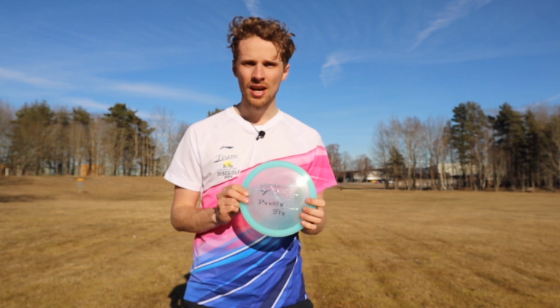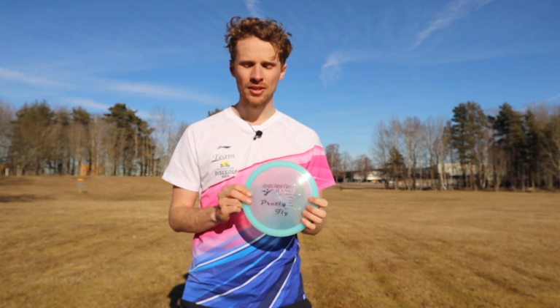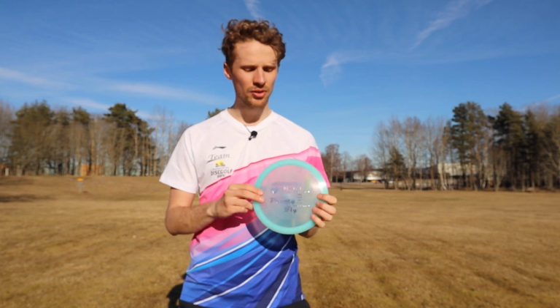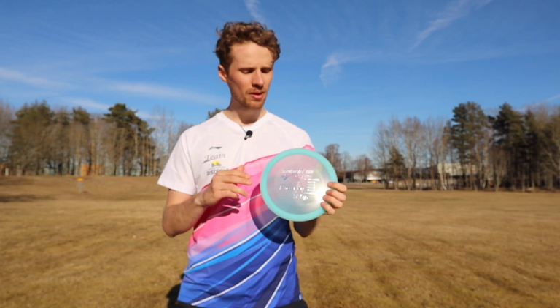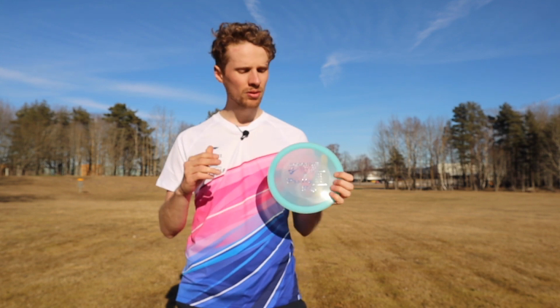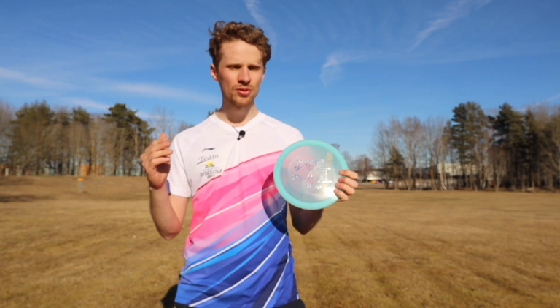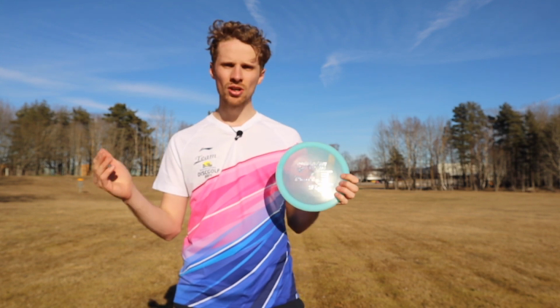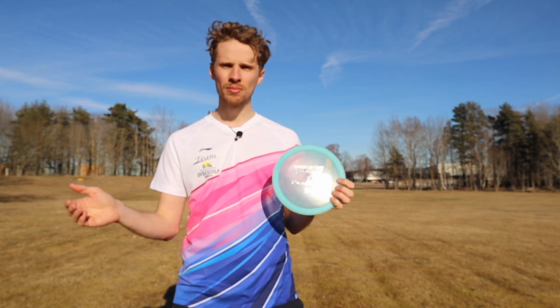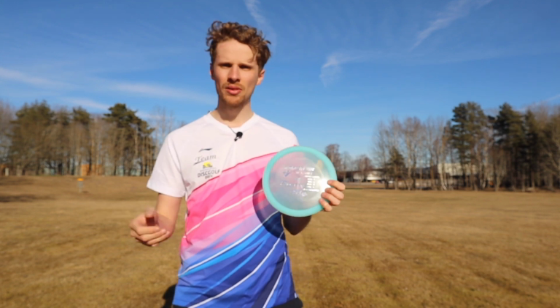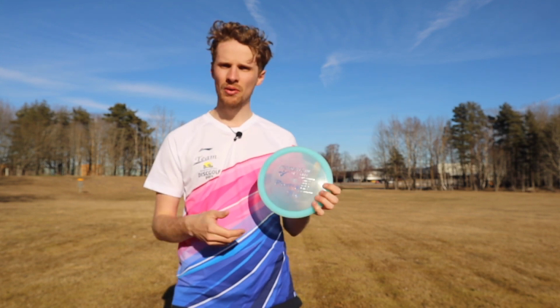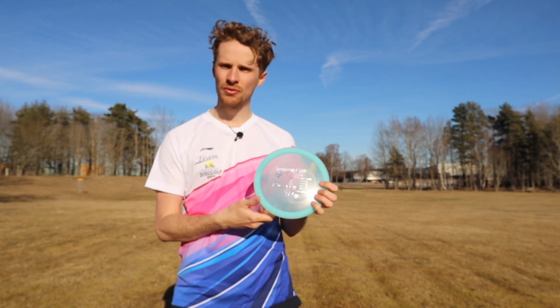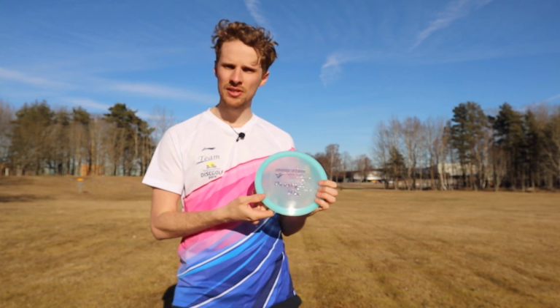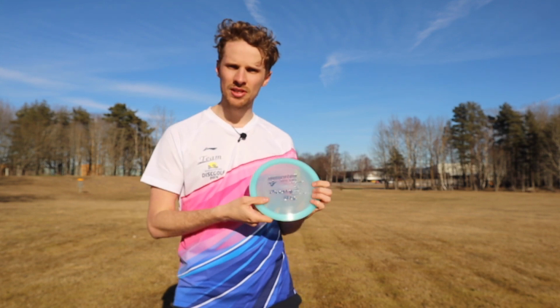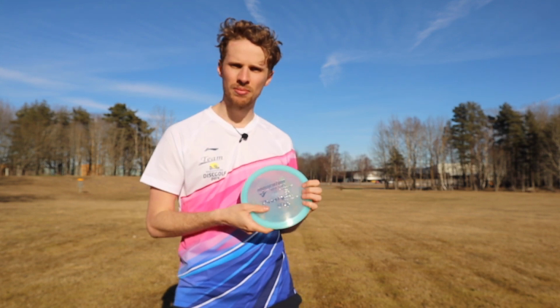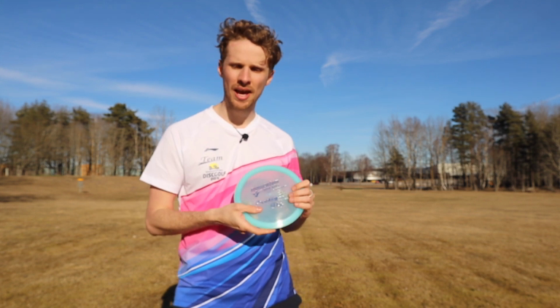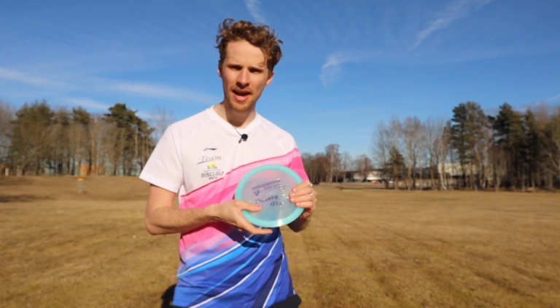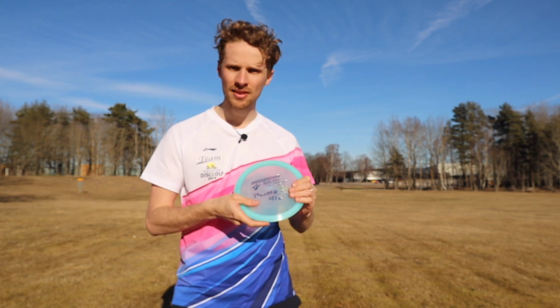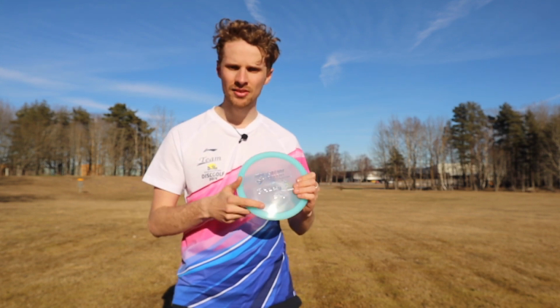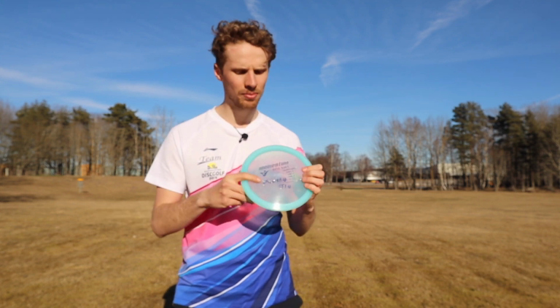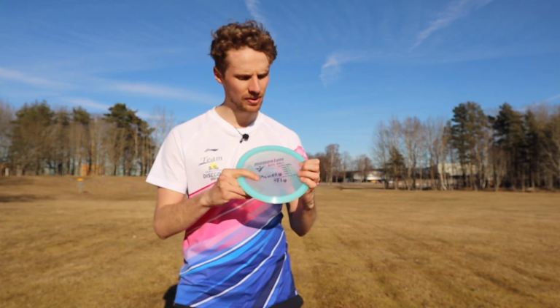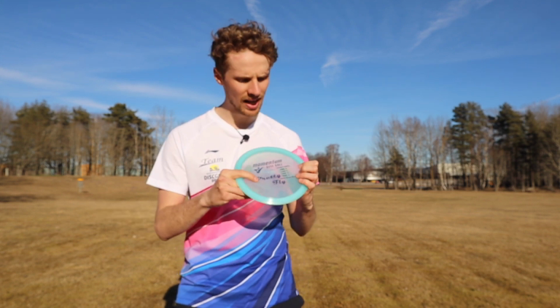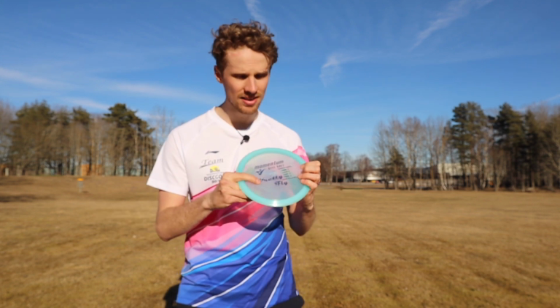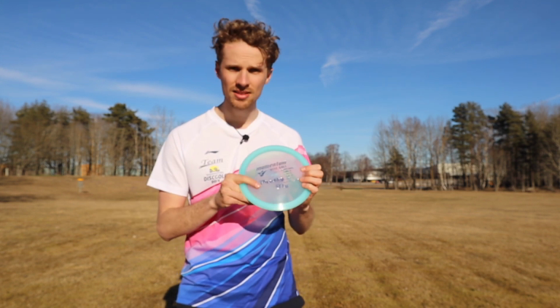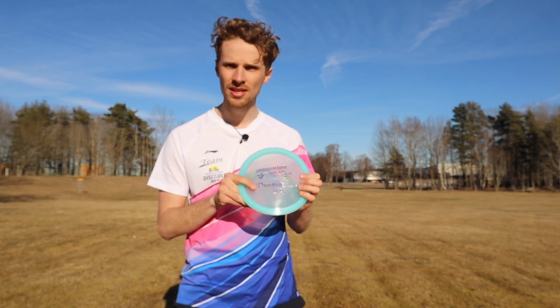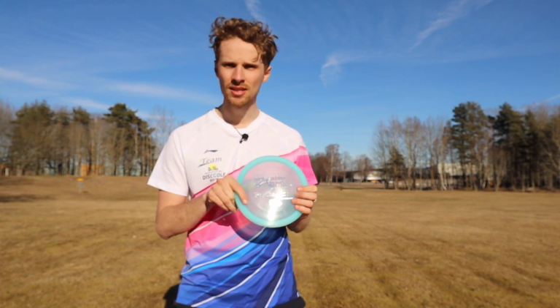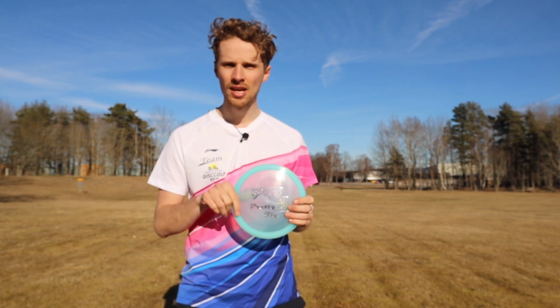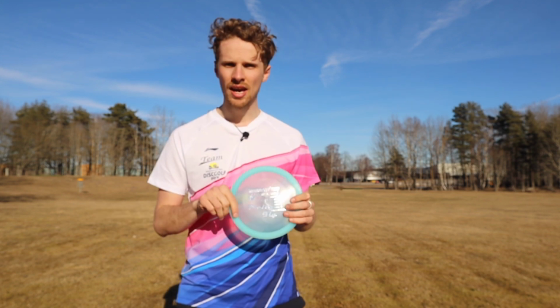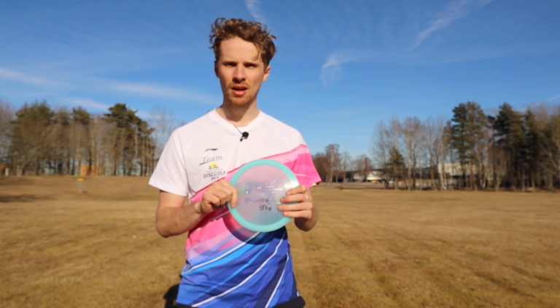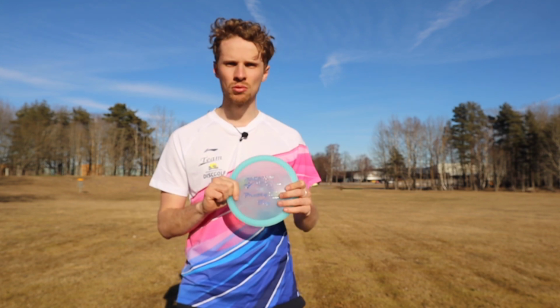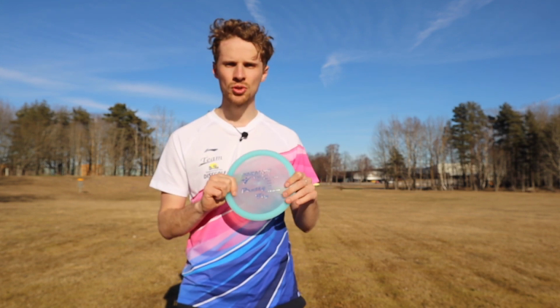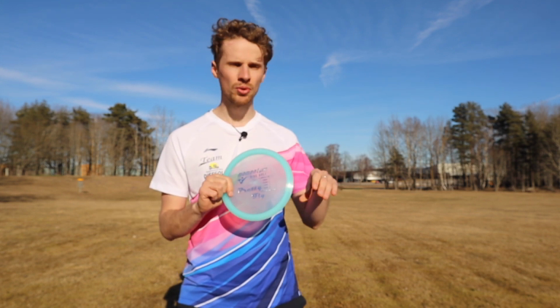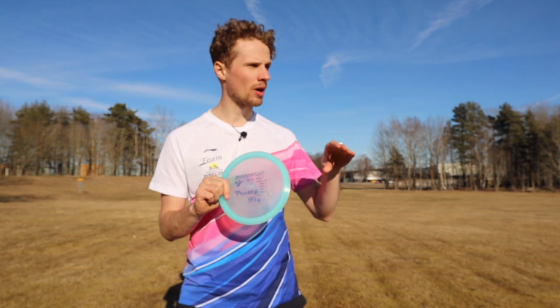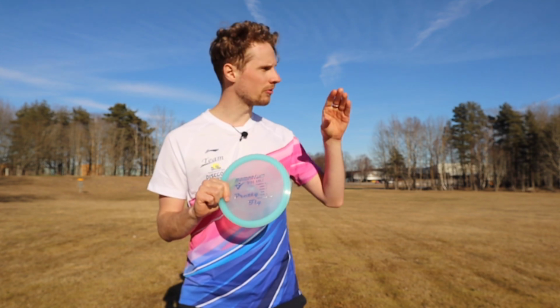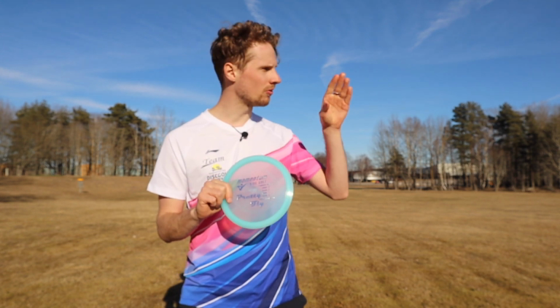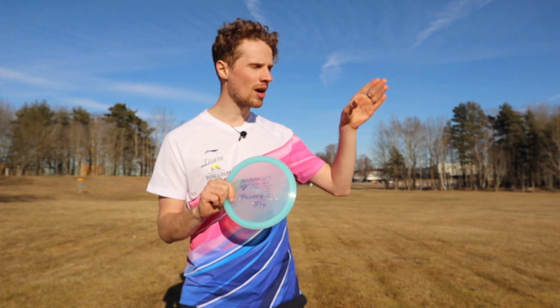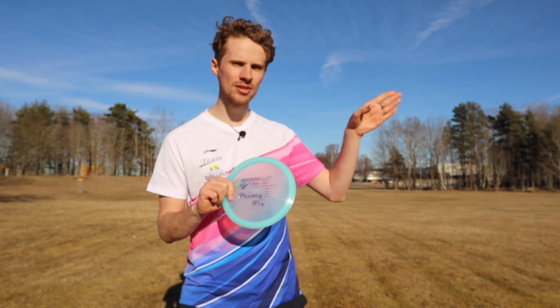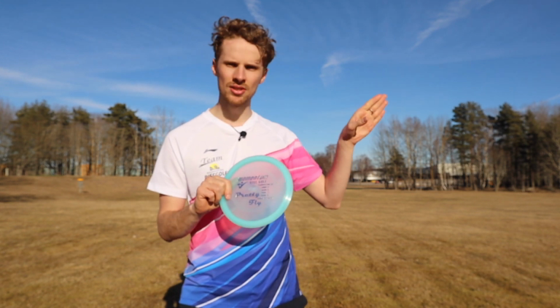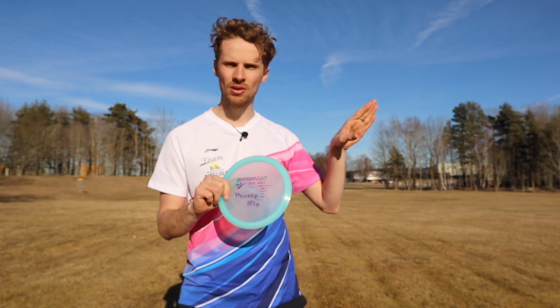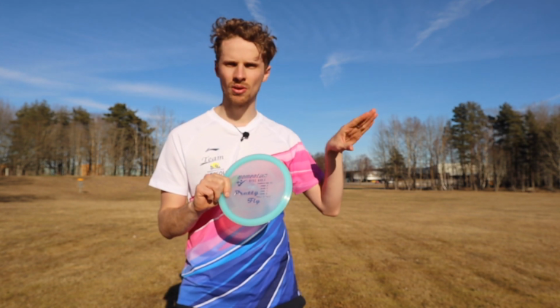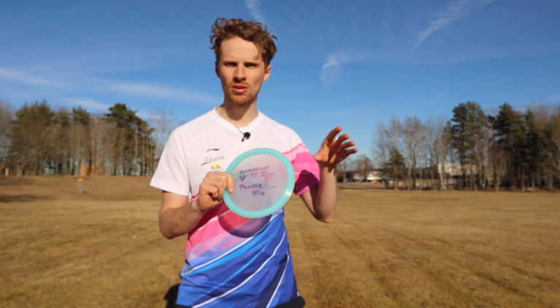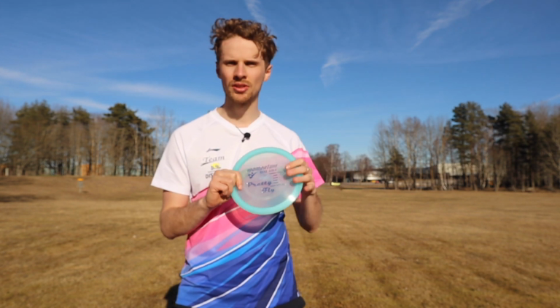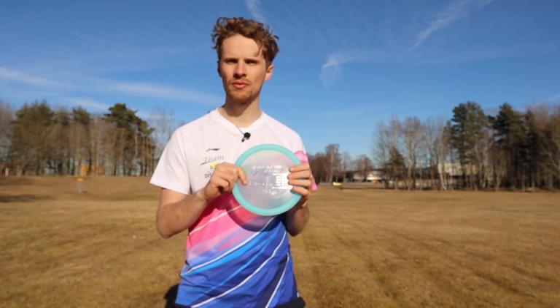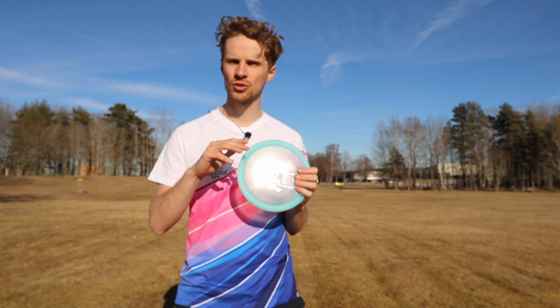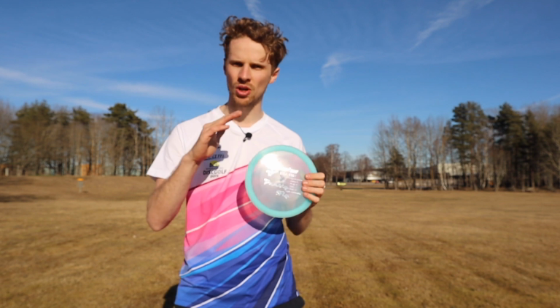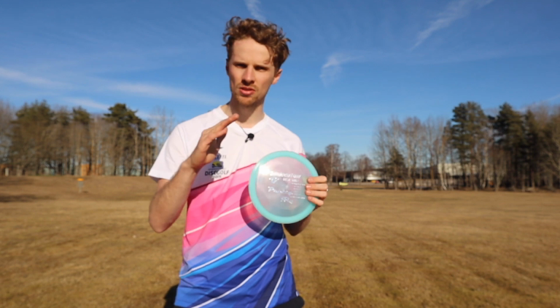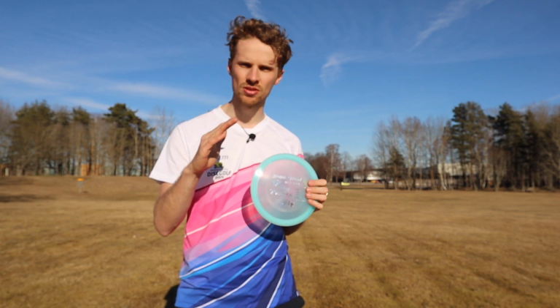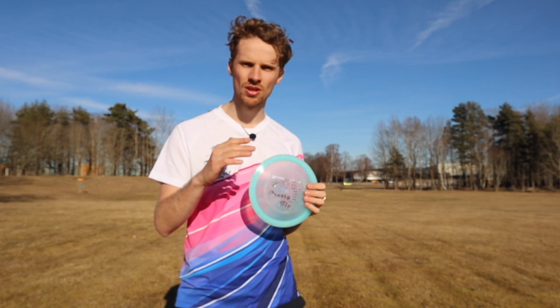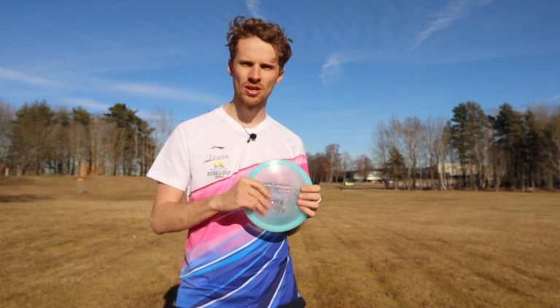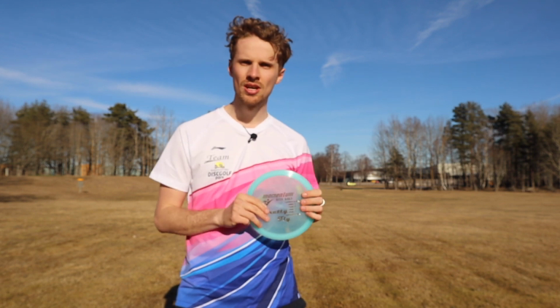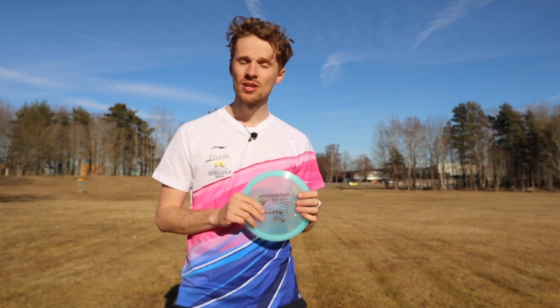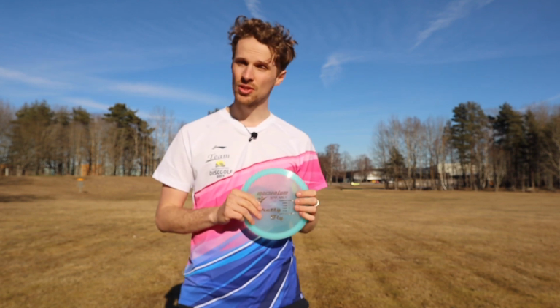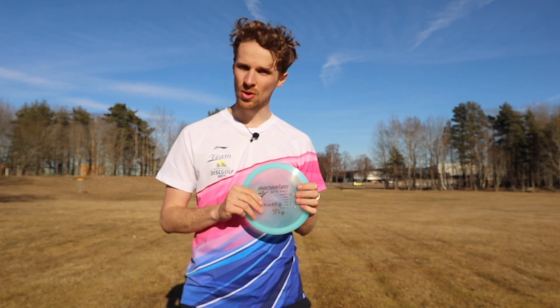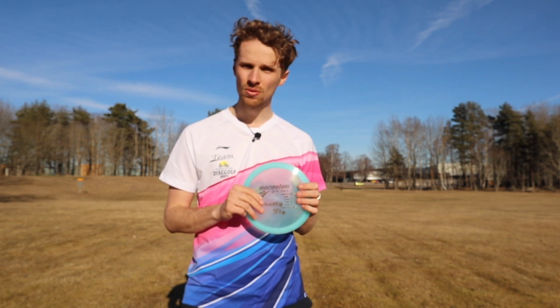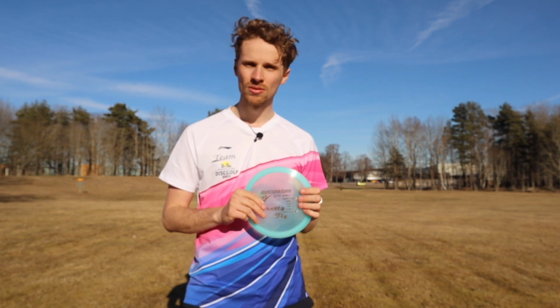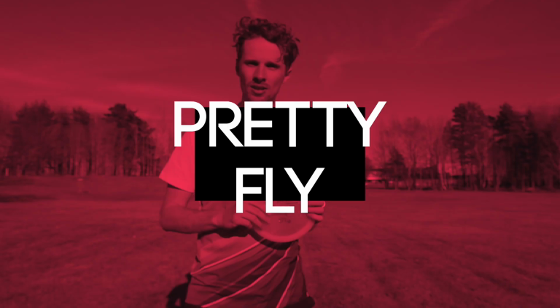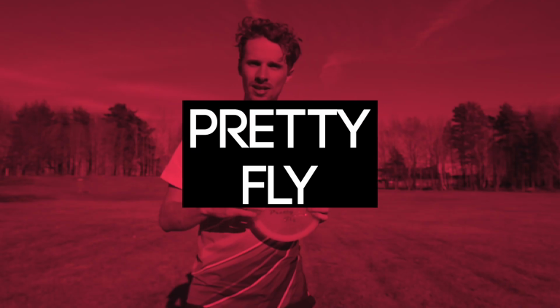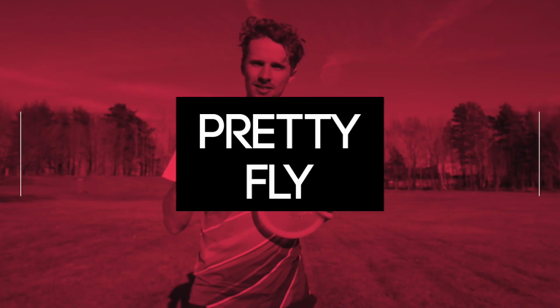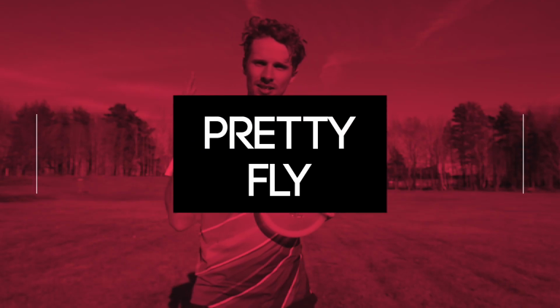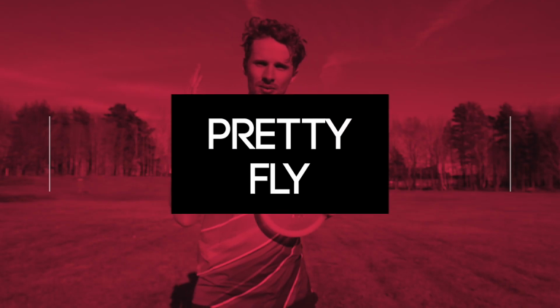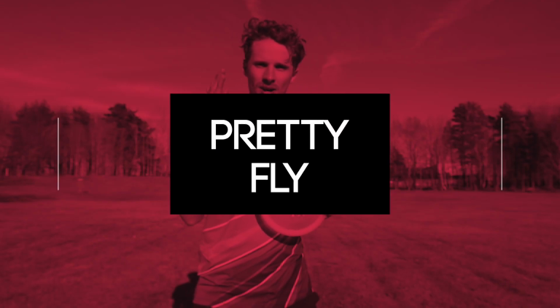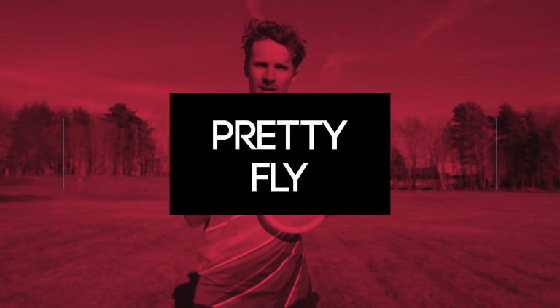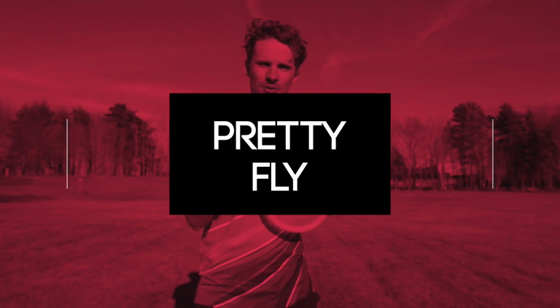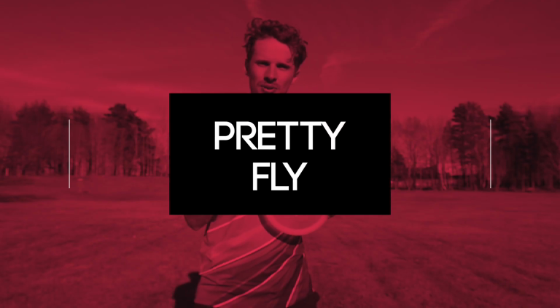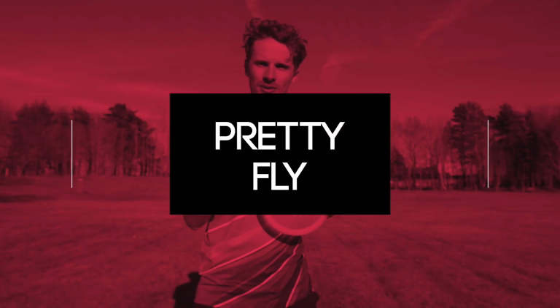Today I'm going to talk about how it feels in the hand, the plastic, and I will show you how it flies on all the different shots. So let's get right into it.